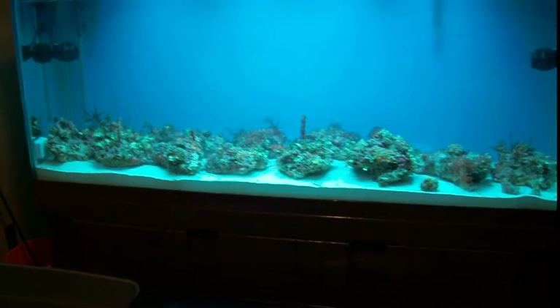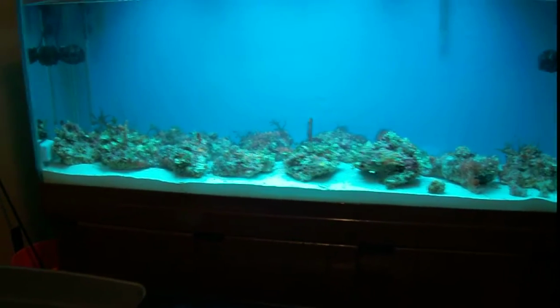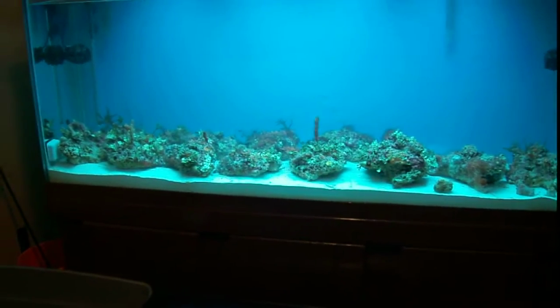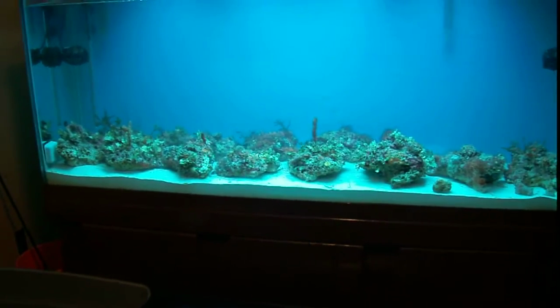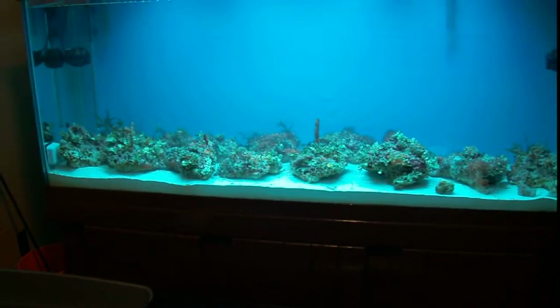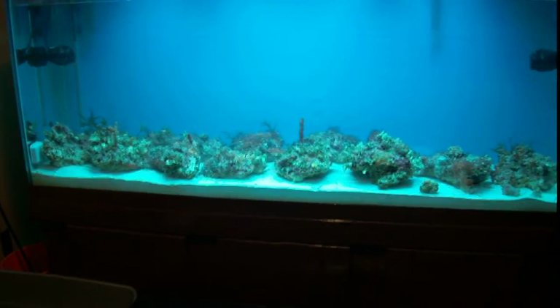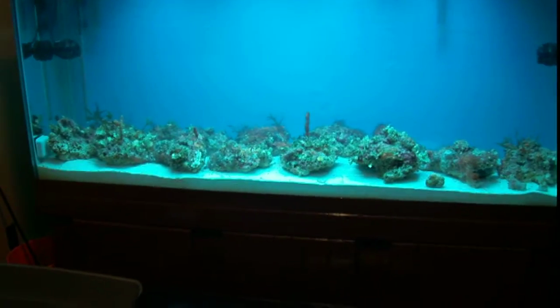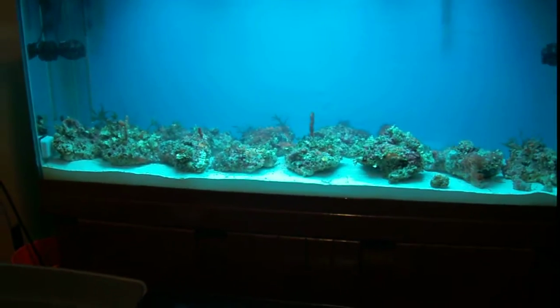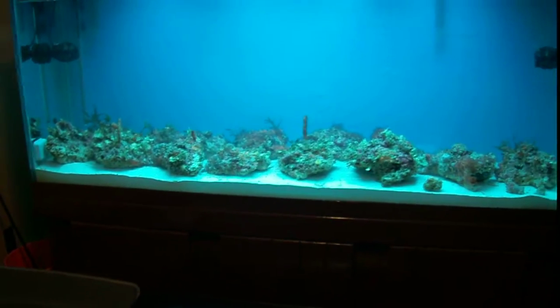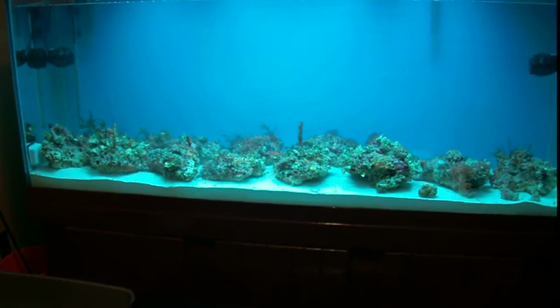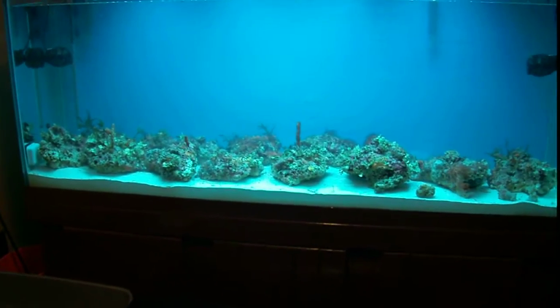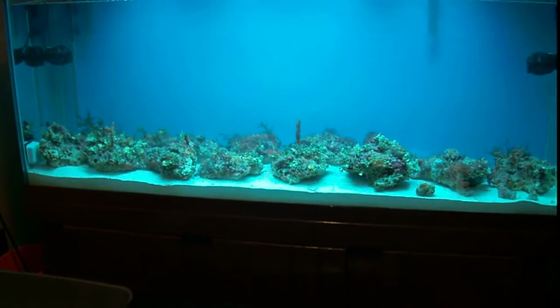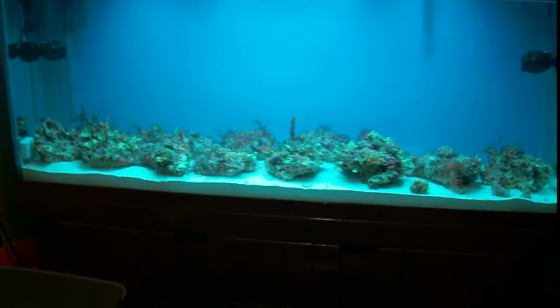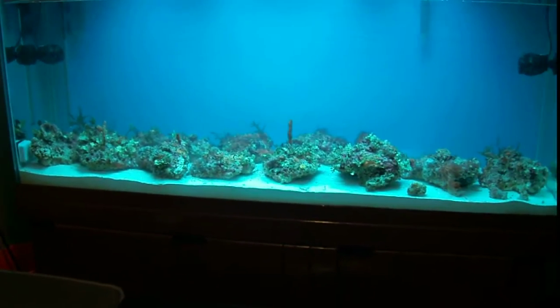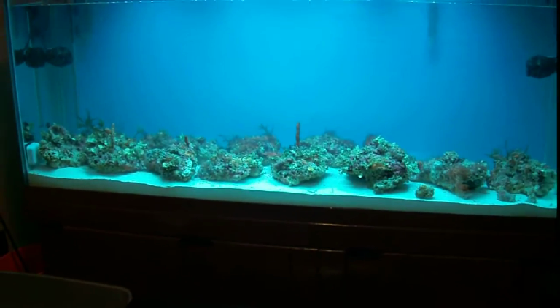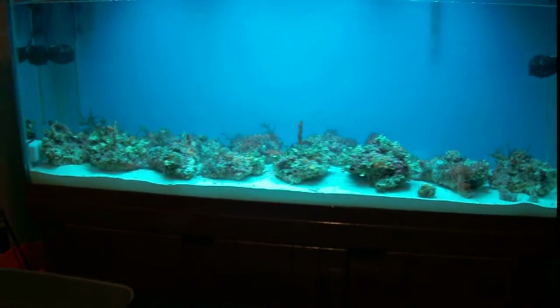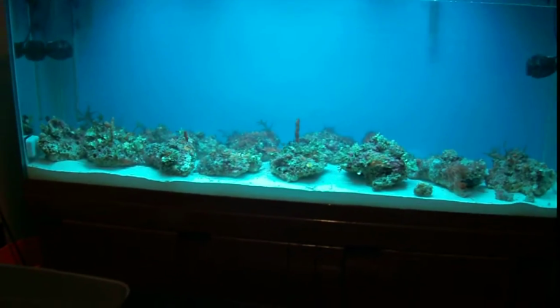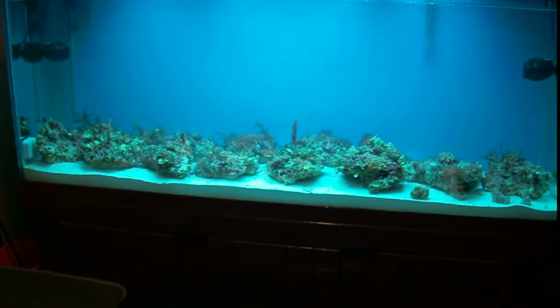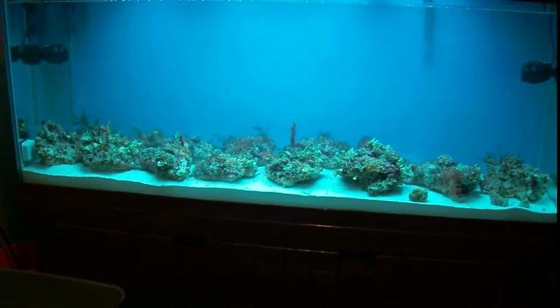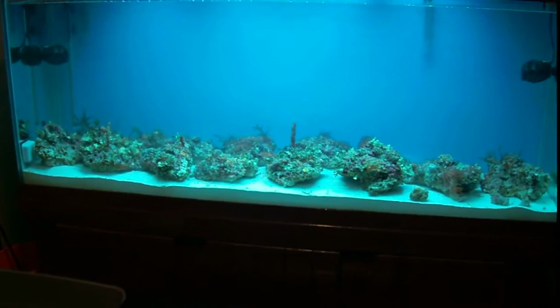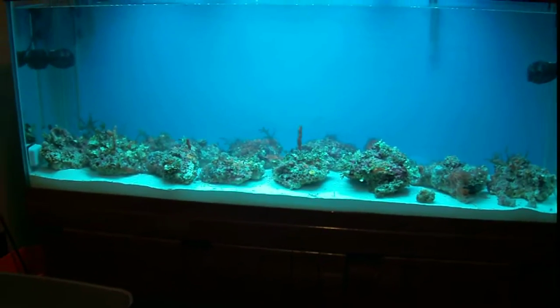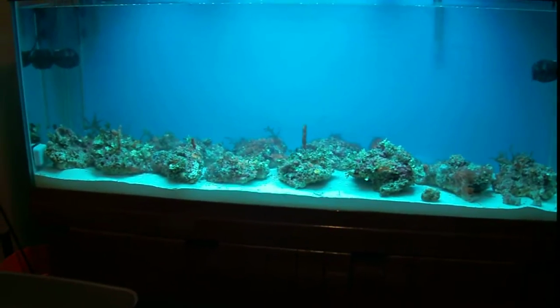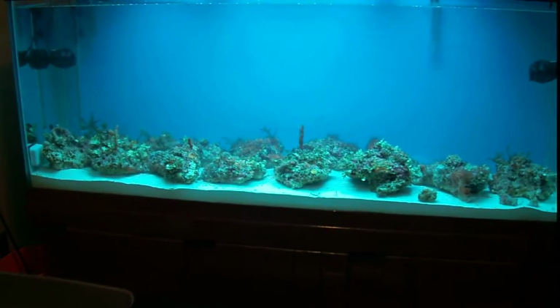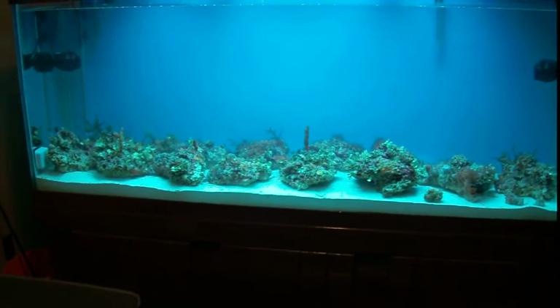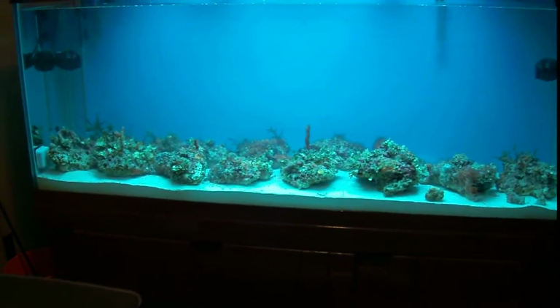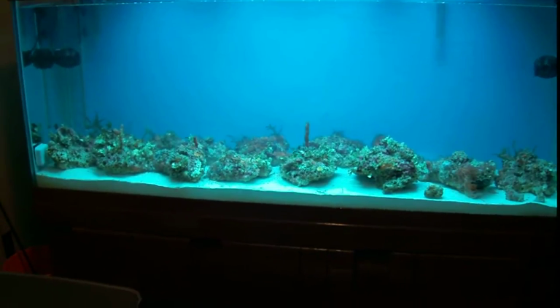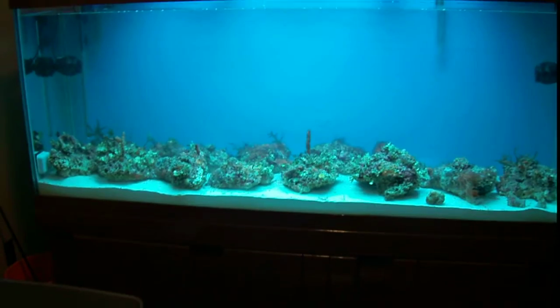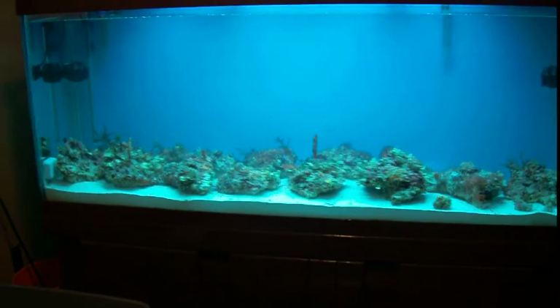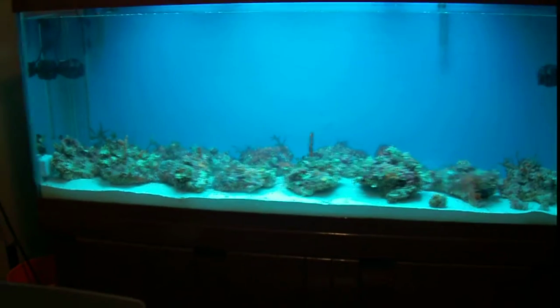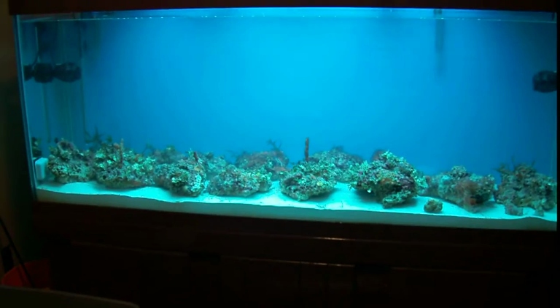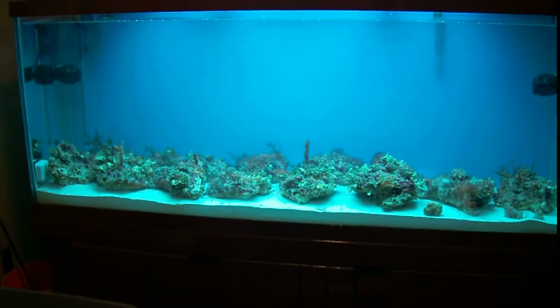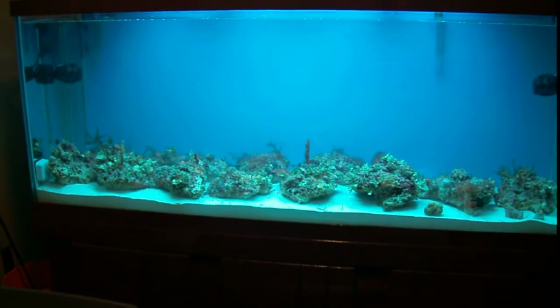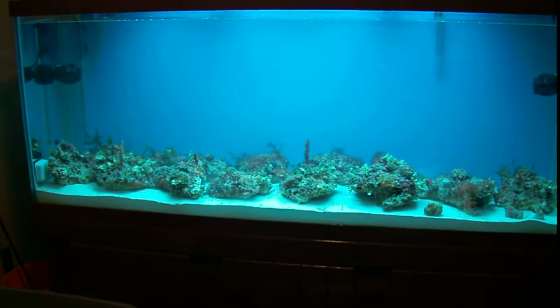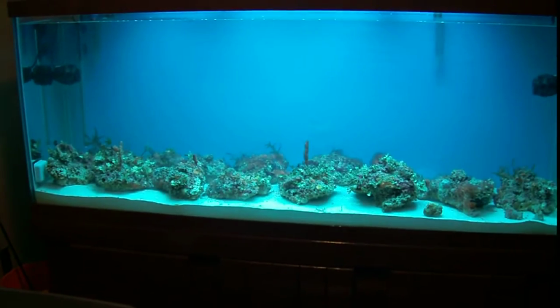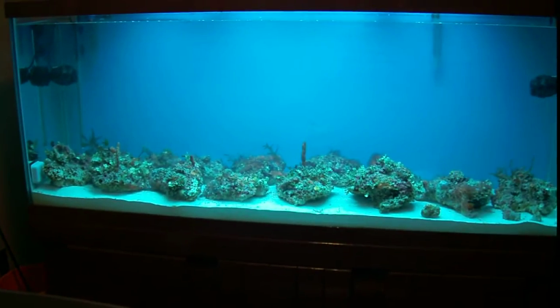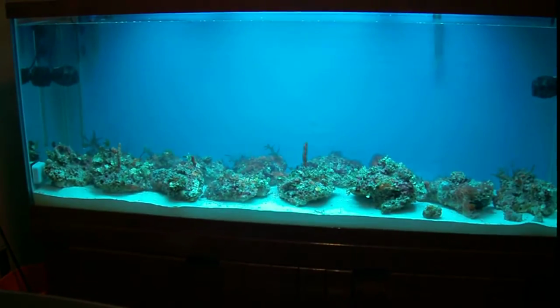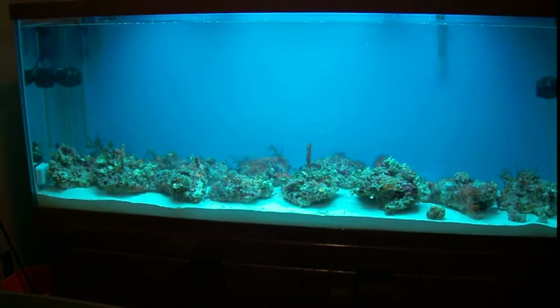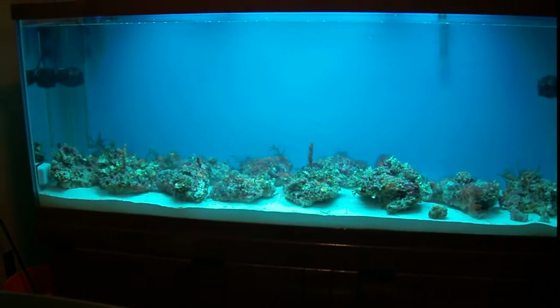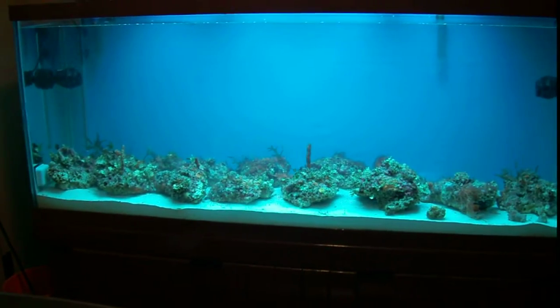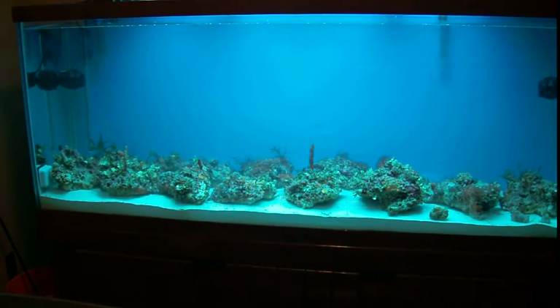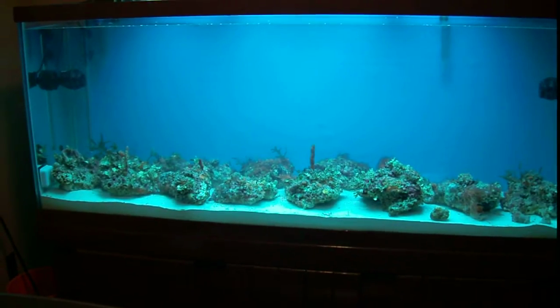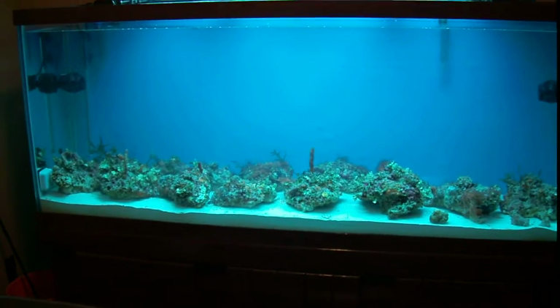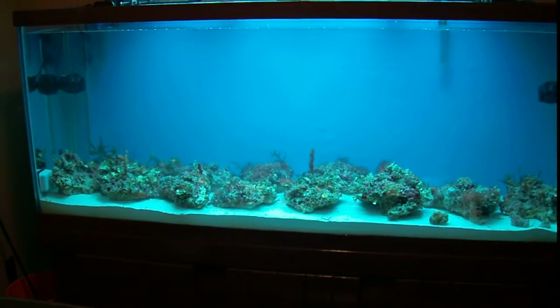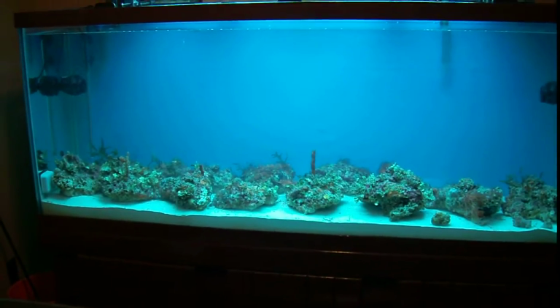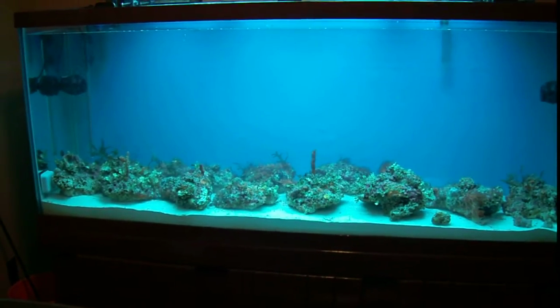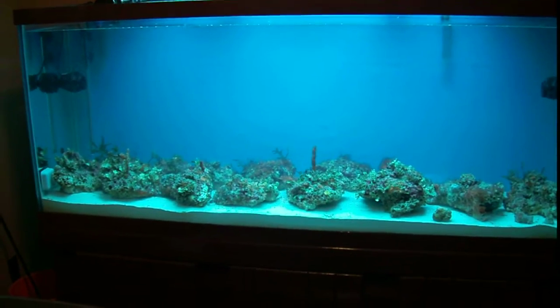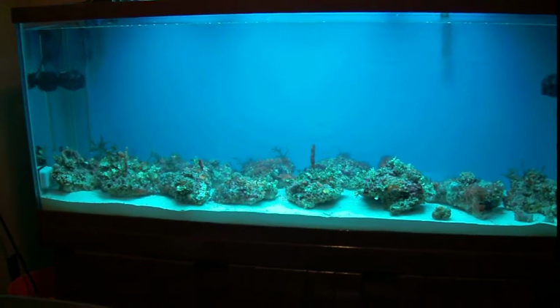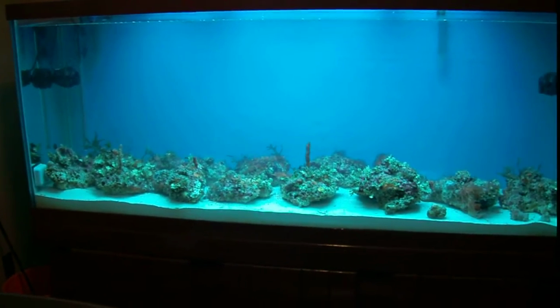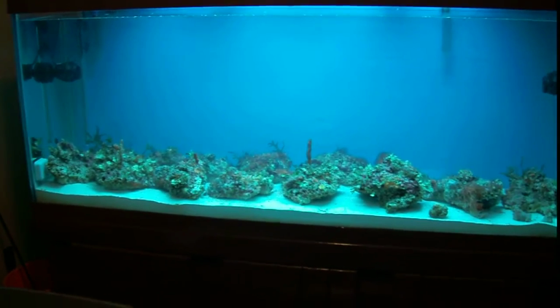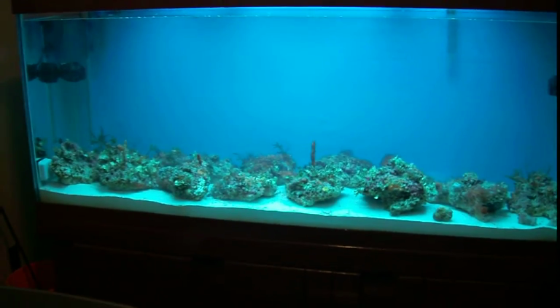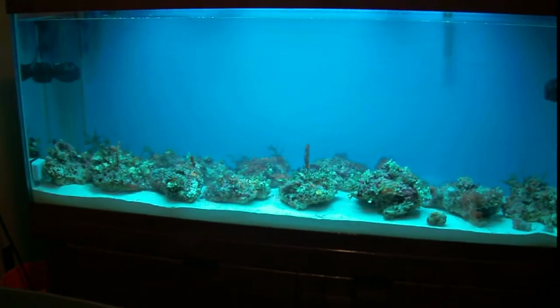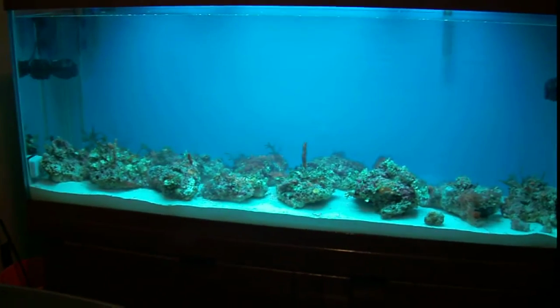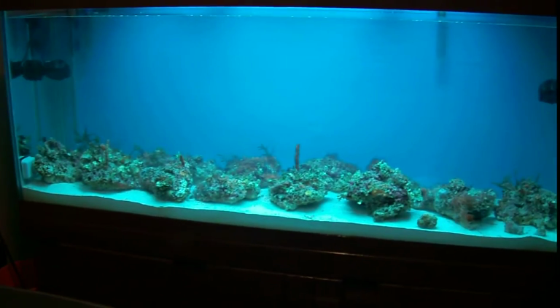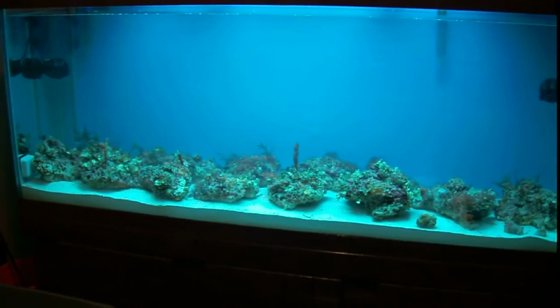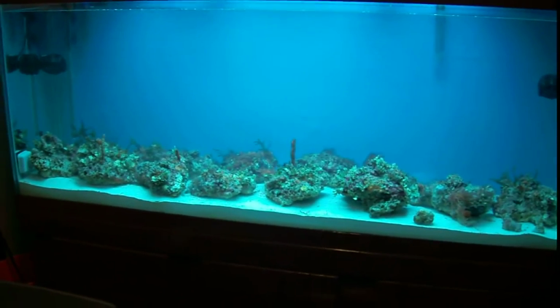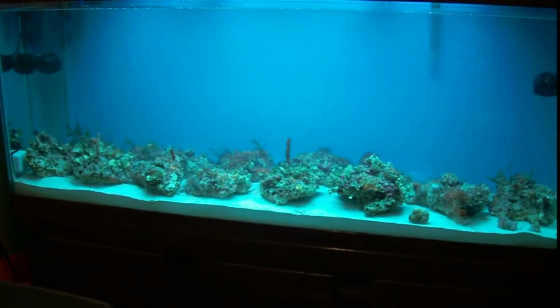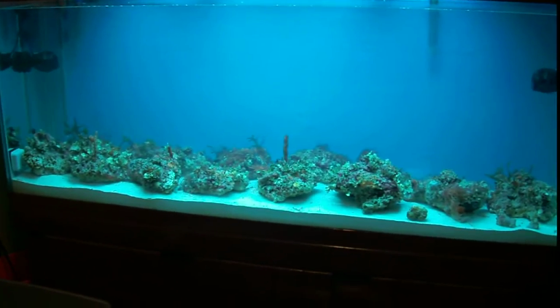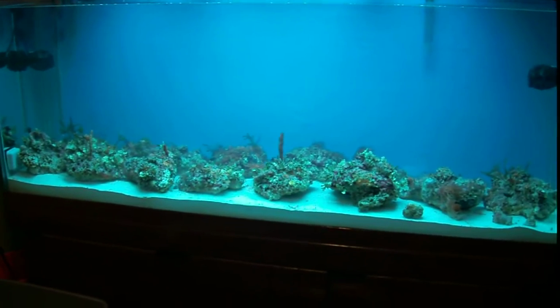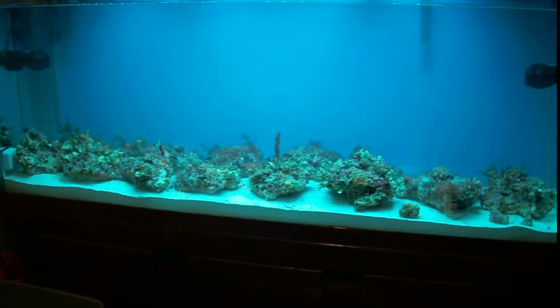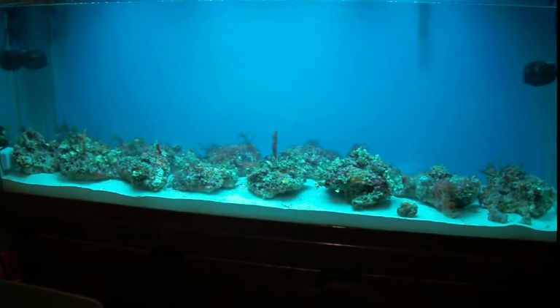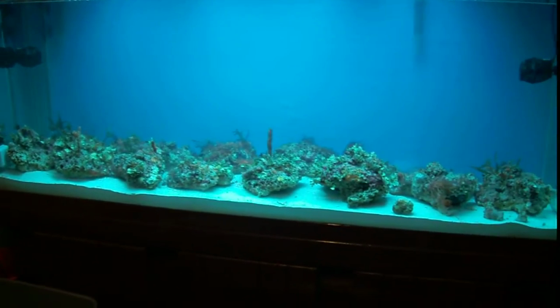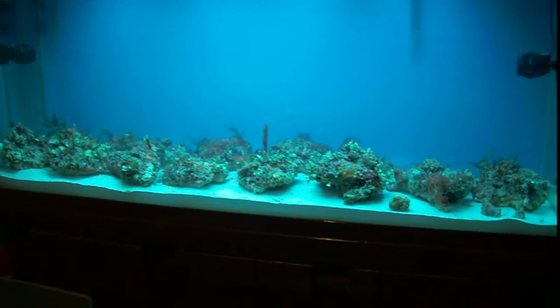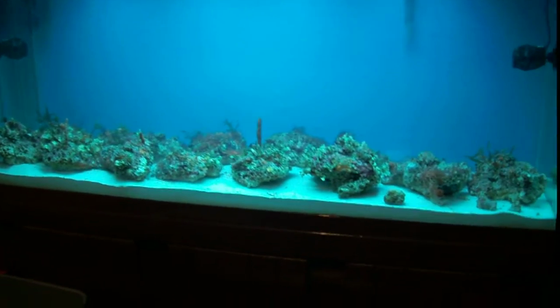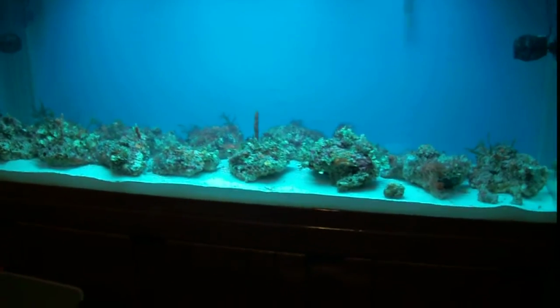I just unboxed my live rock and stuck it in my tank, and I'm just gonna set it on the bottom like this until it cures.